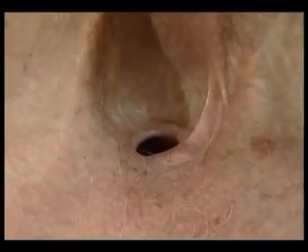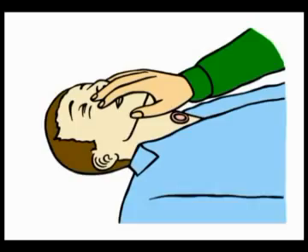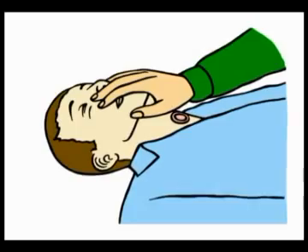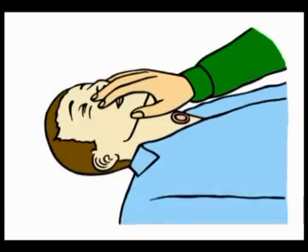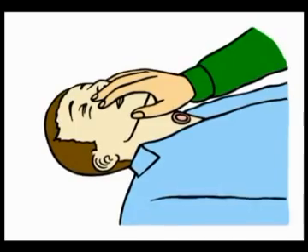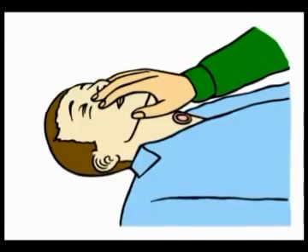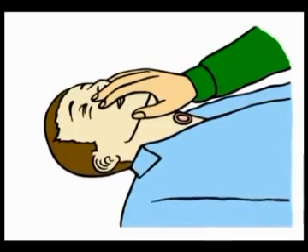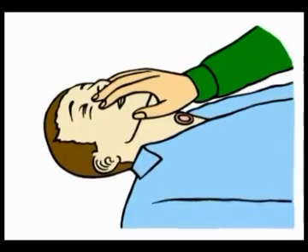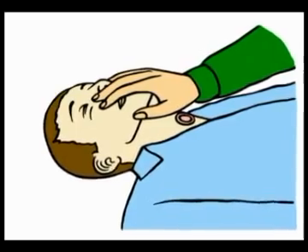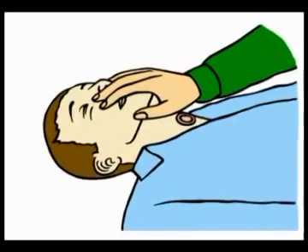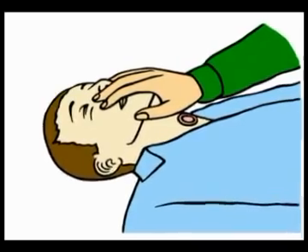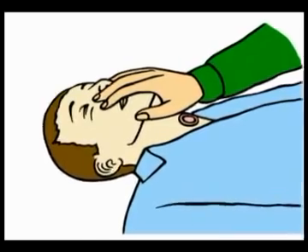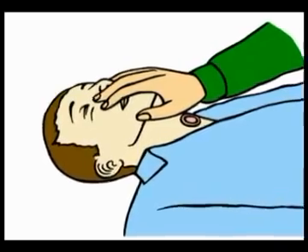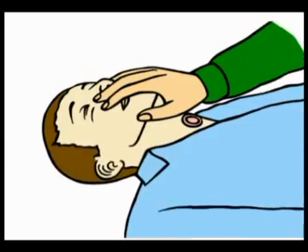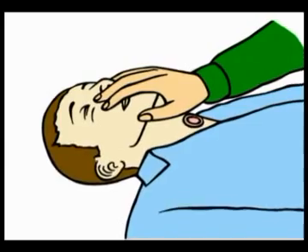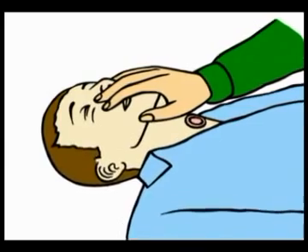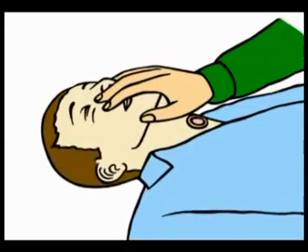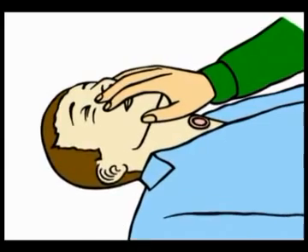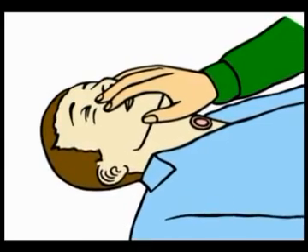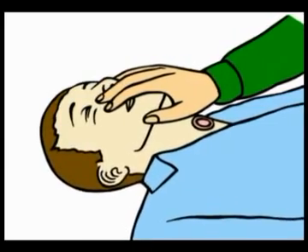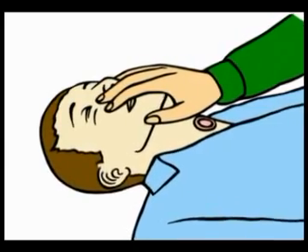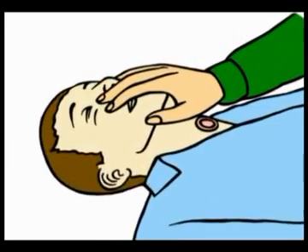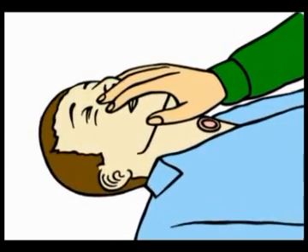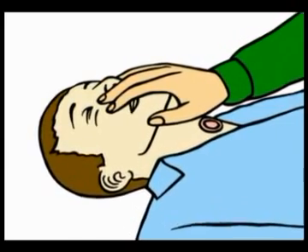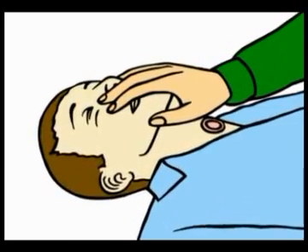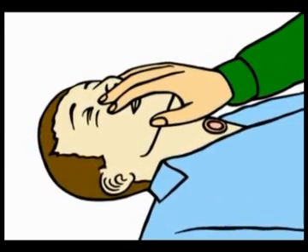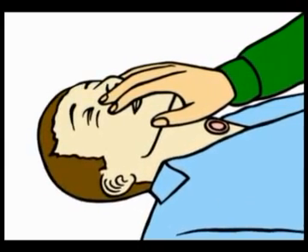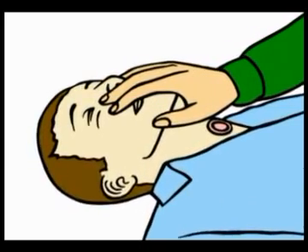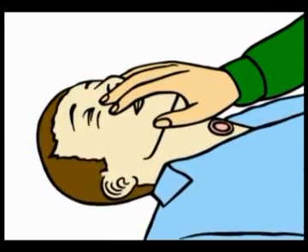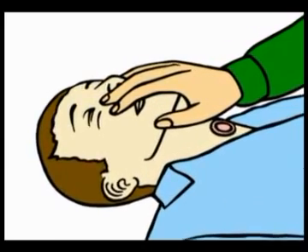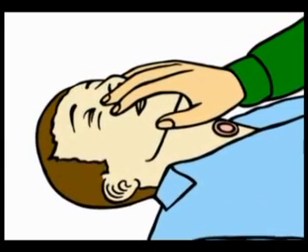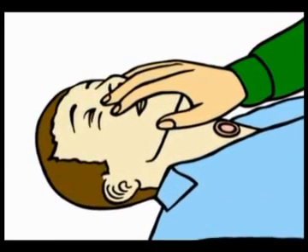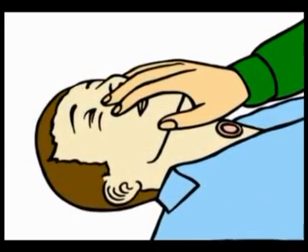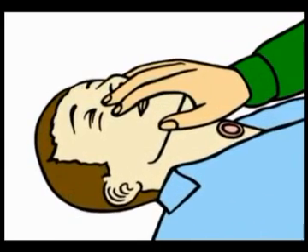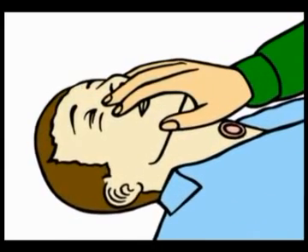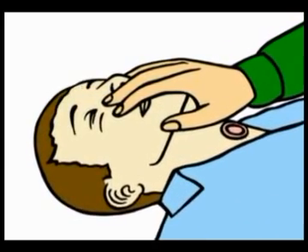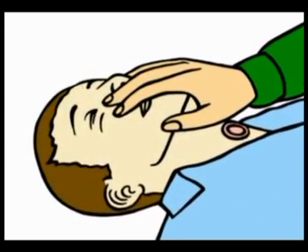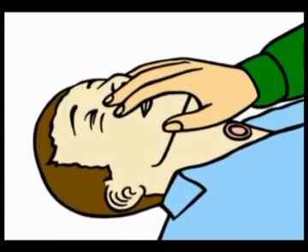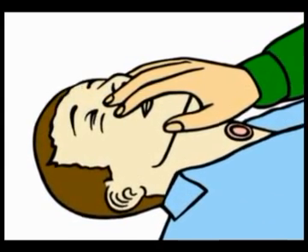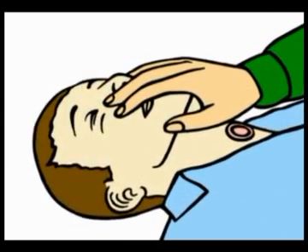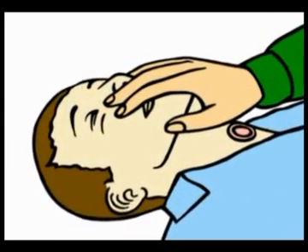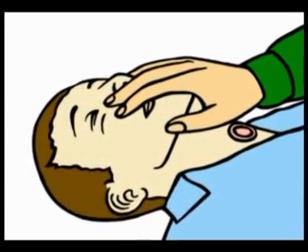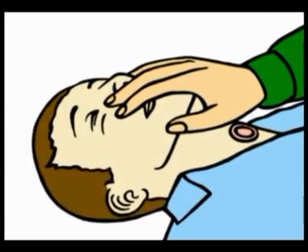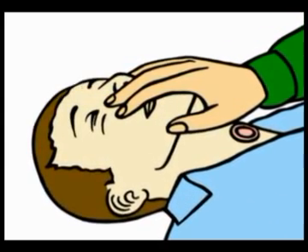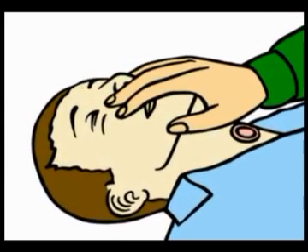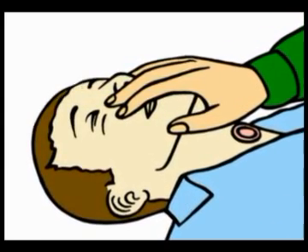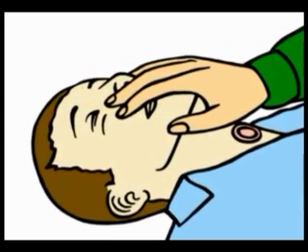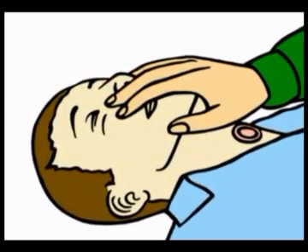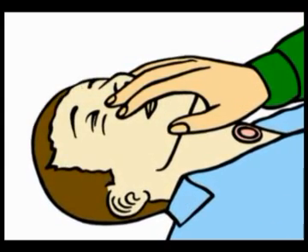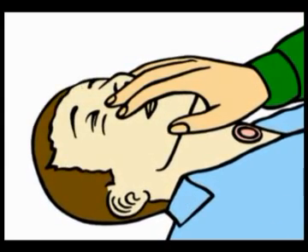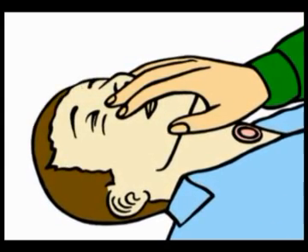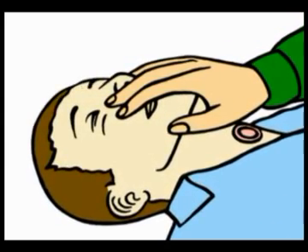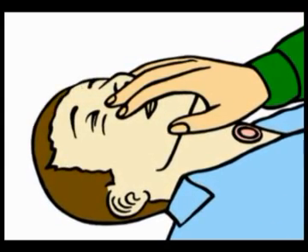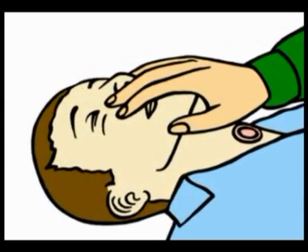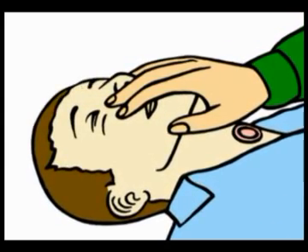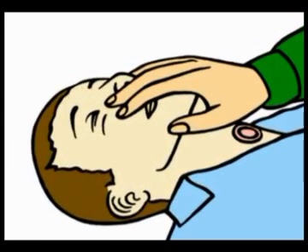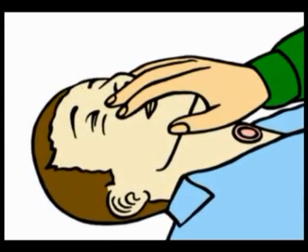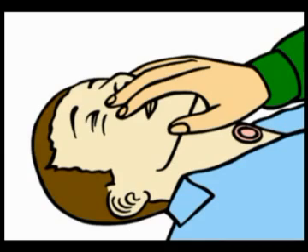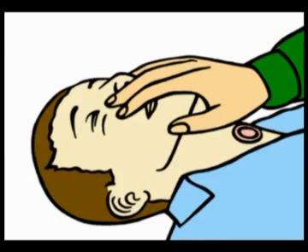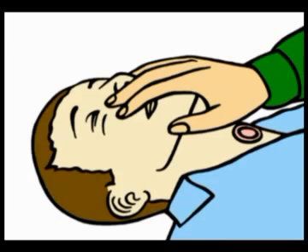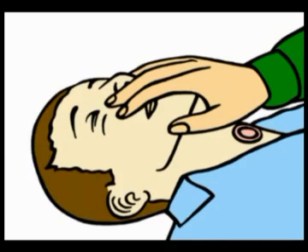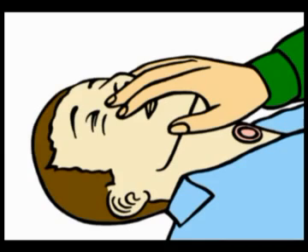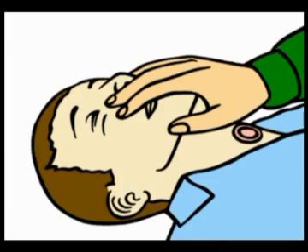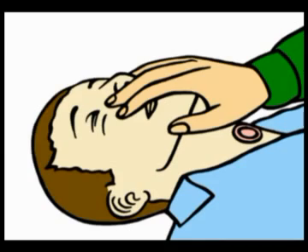It's important to occlude the mouth and nose because in tracheostomy patients they still have a pathway from the mouth and nose into the lungs.